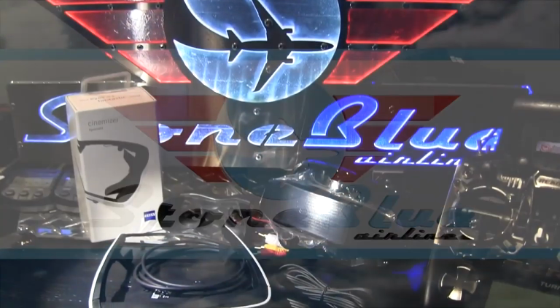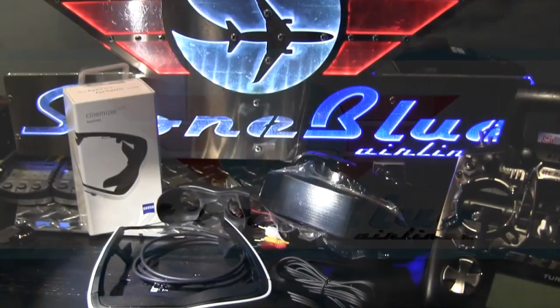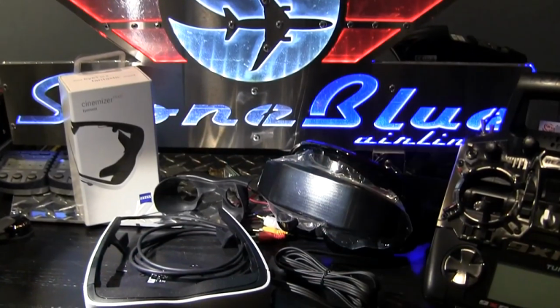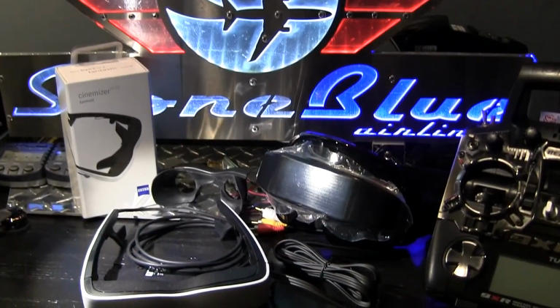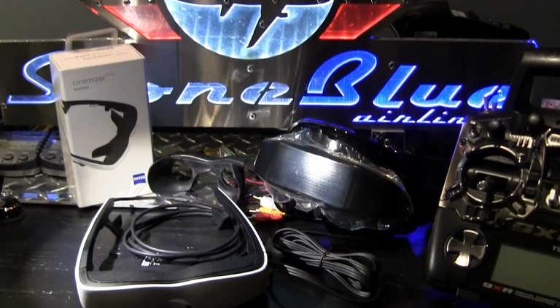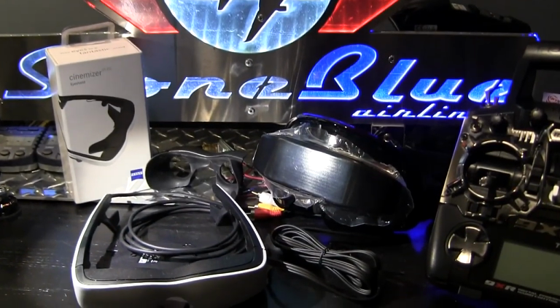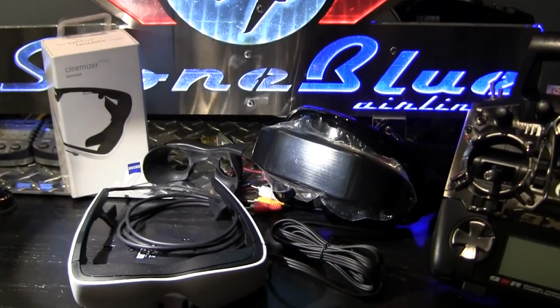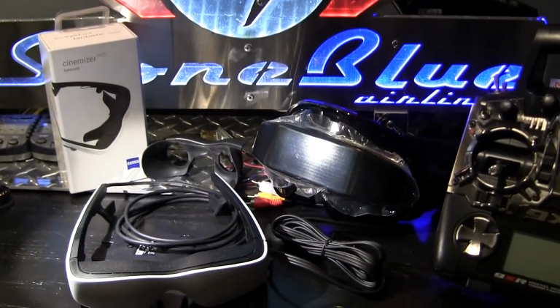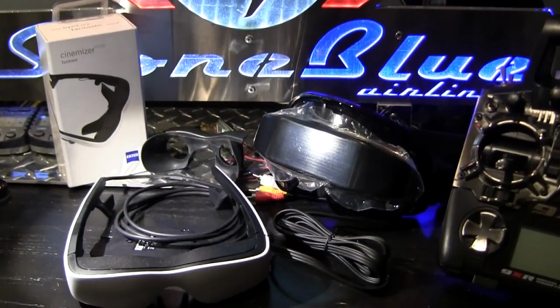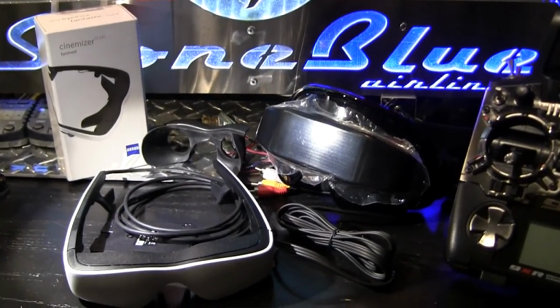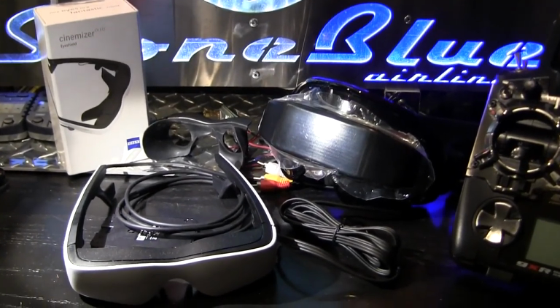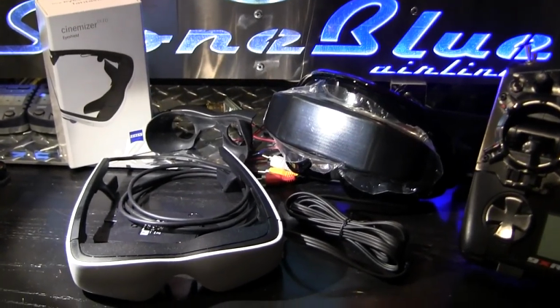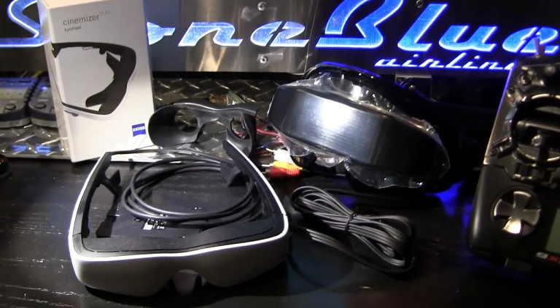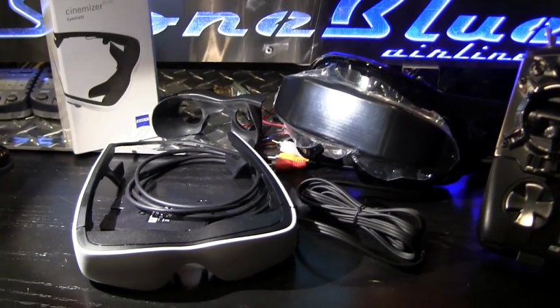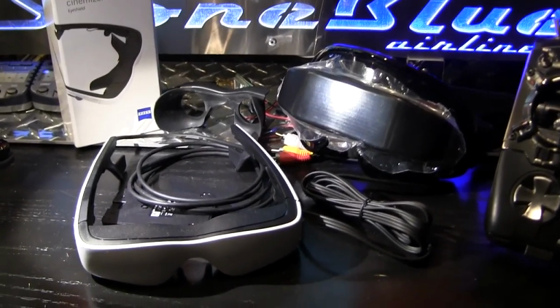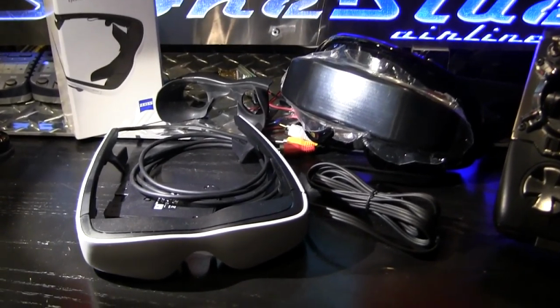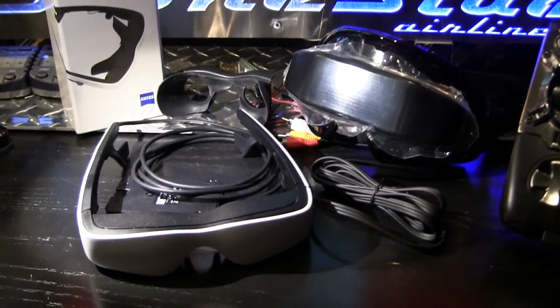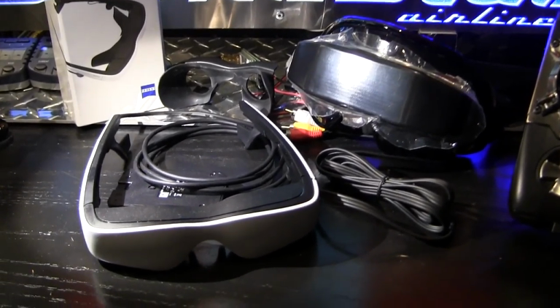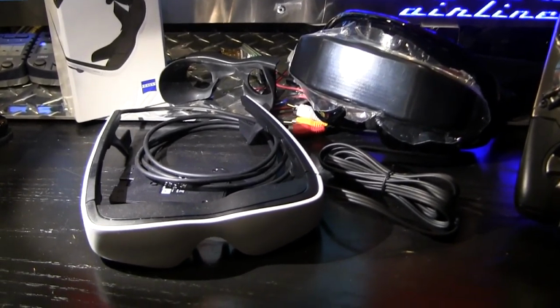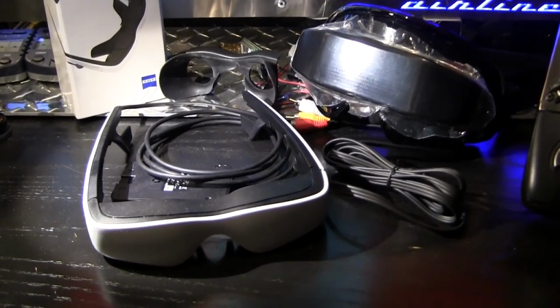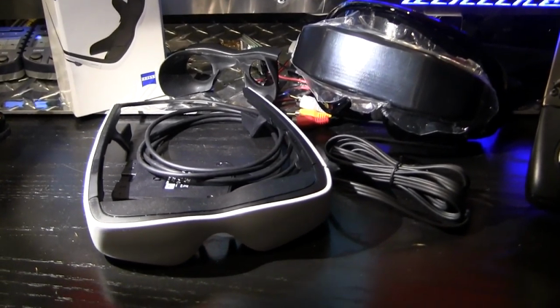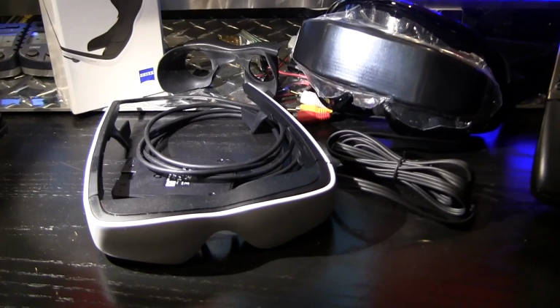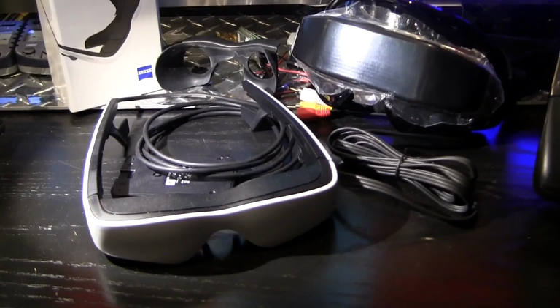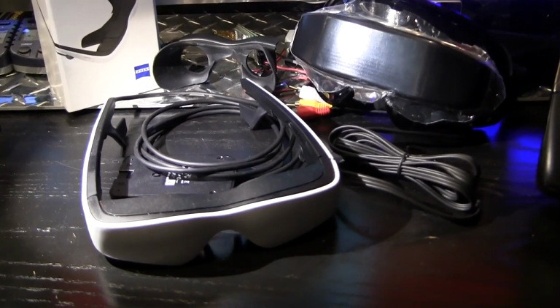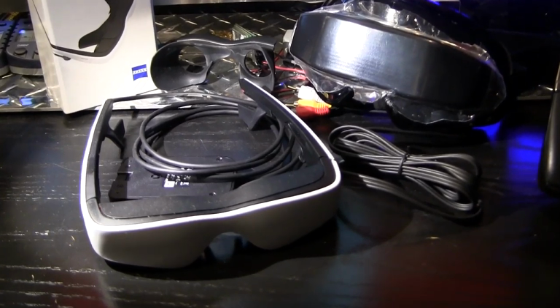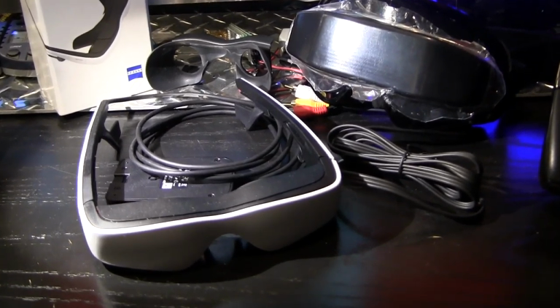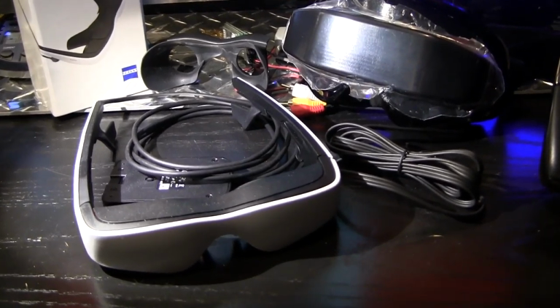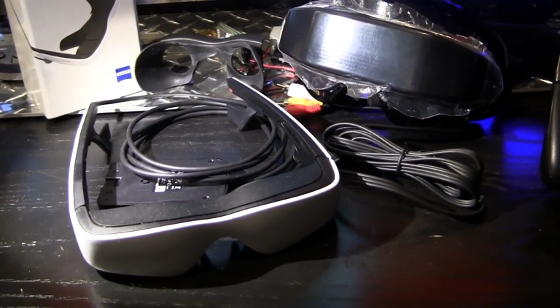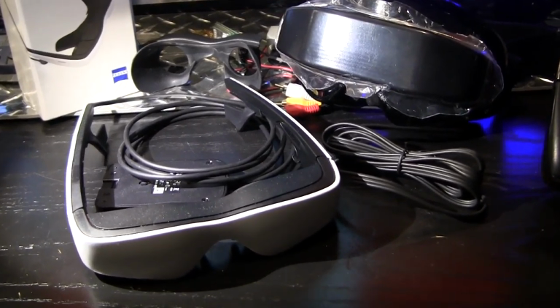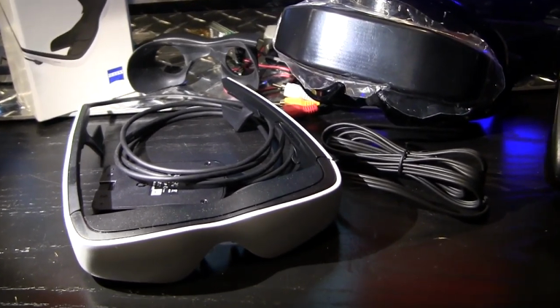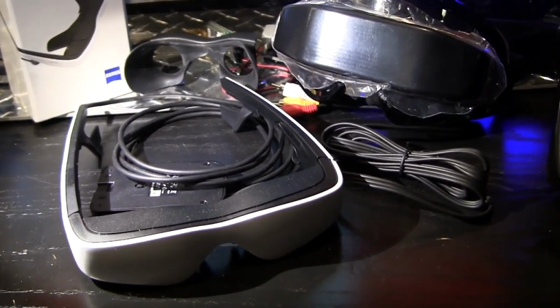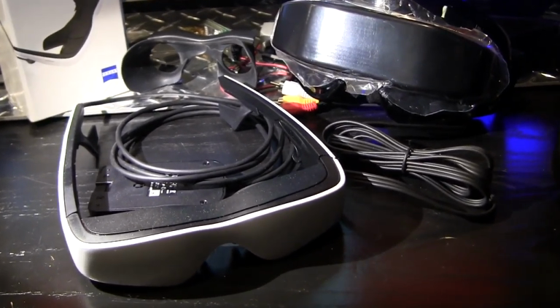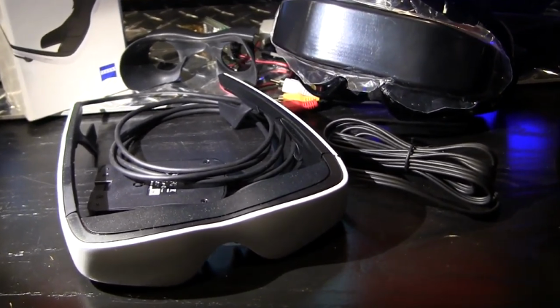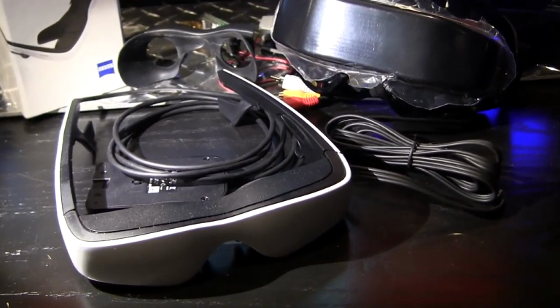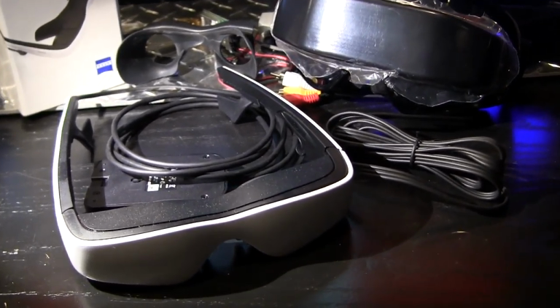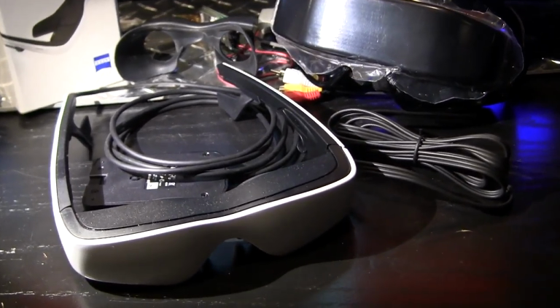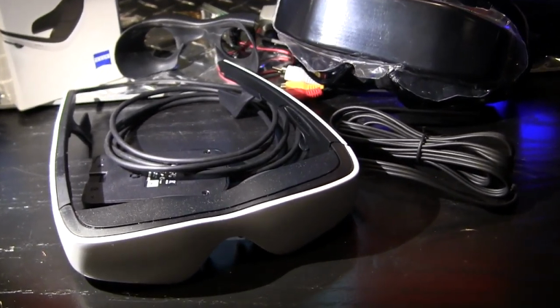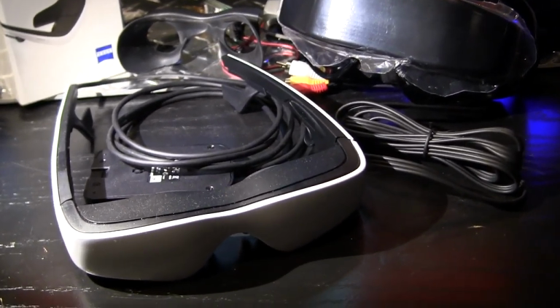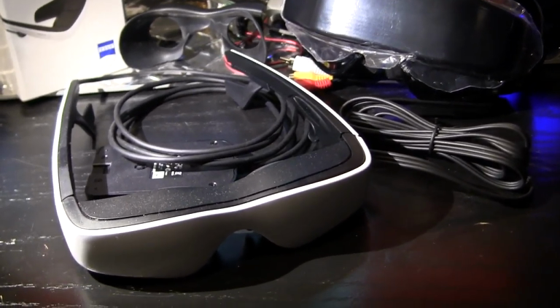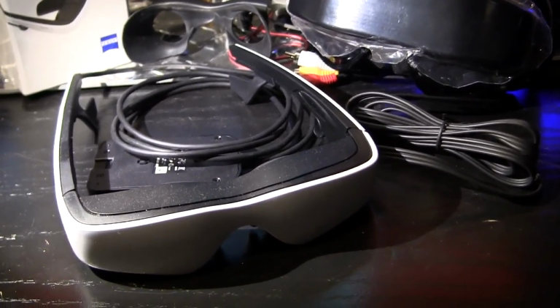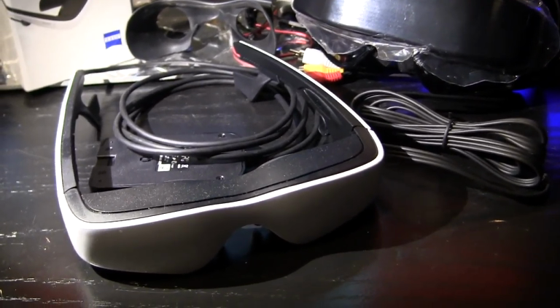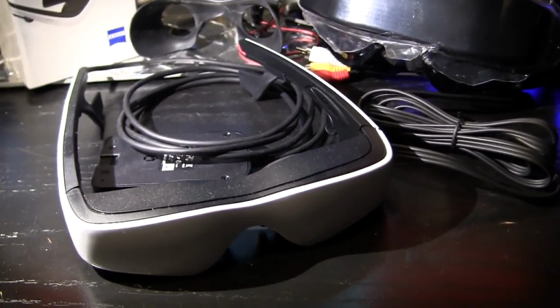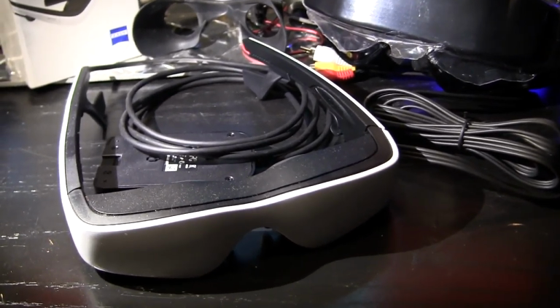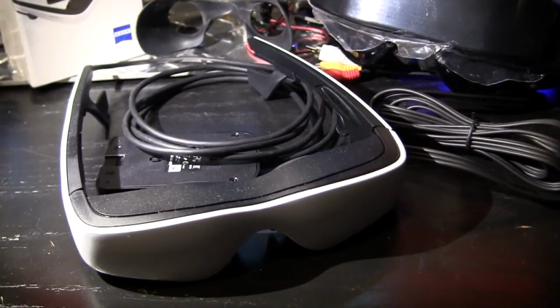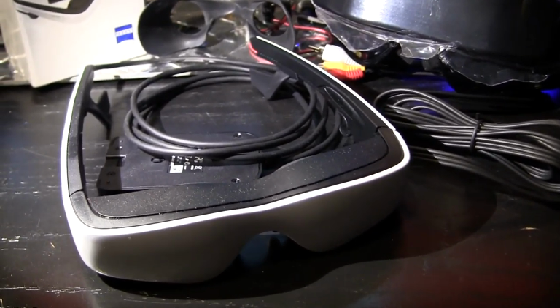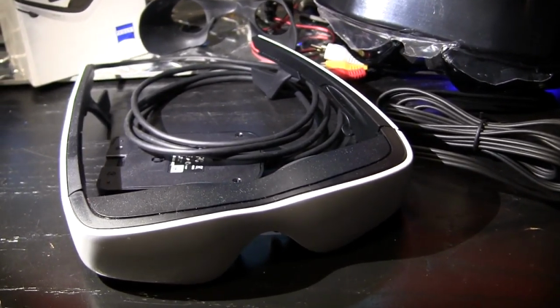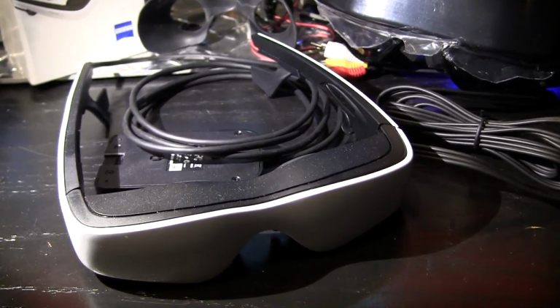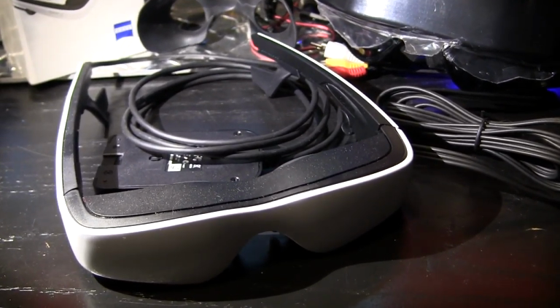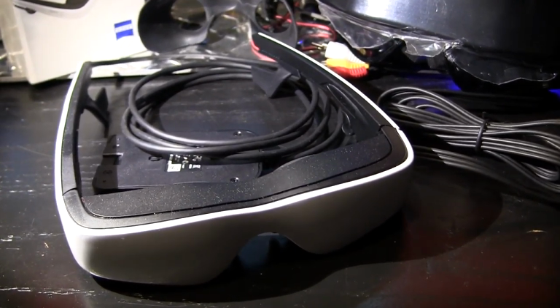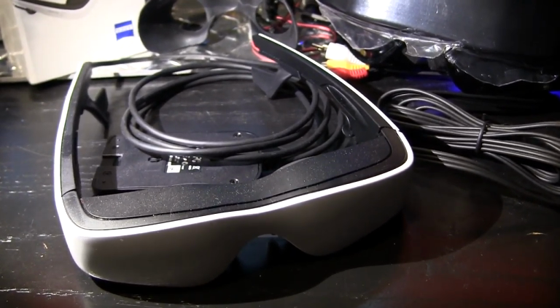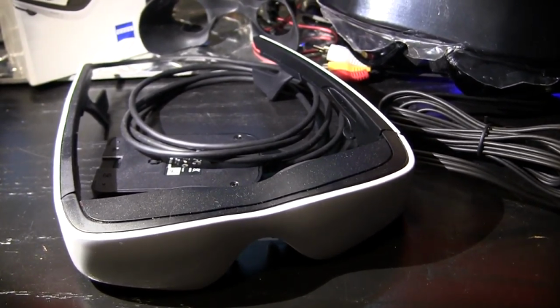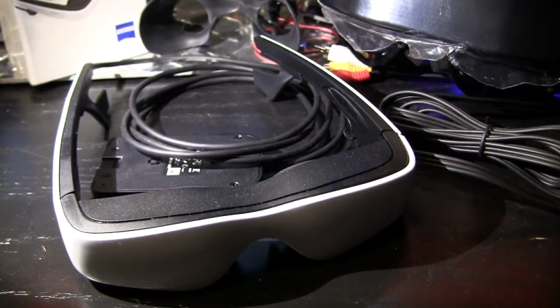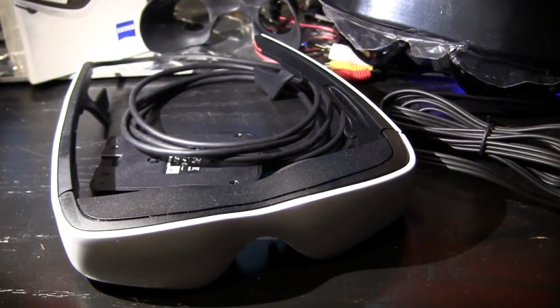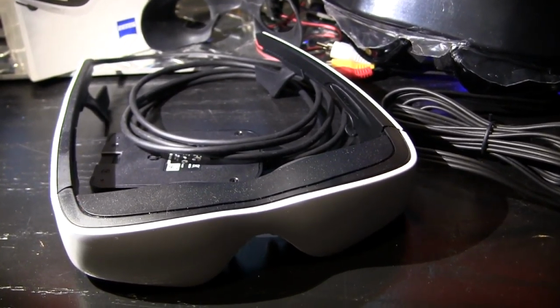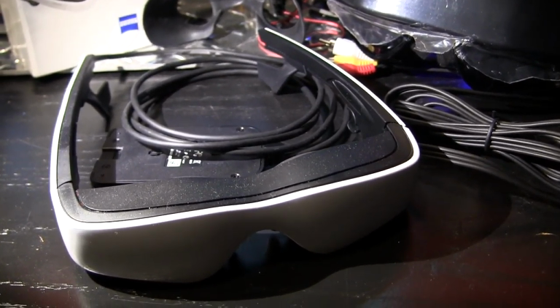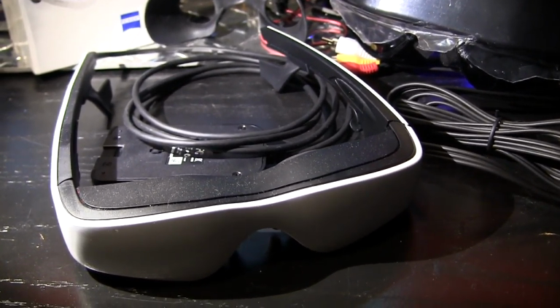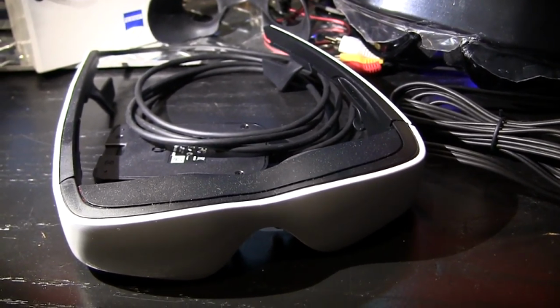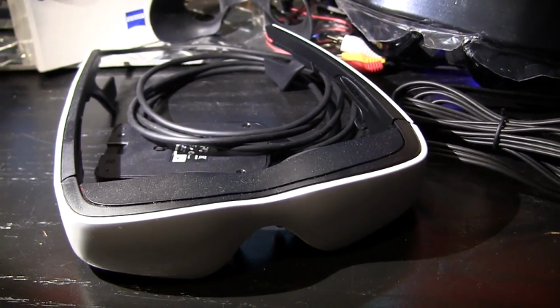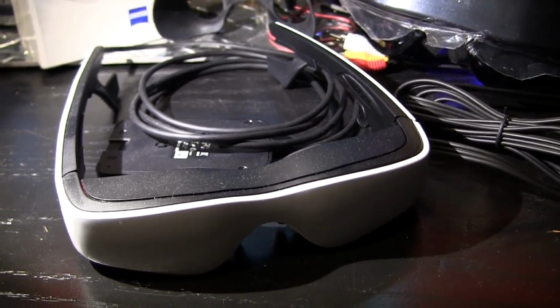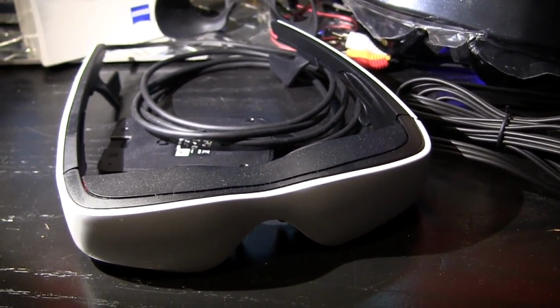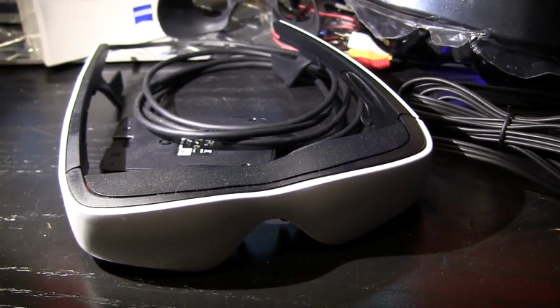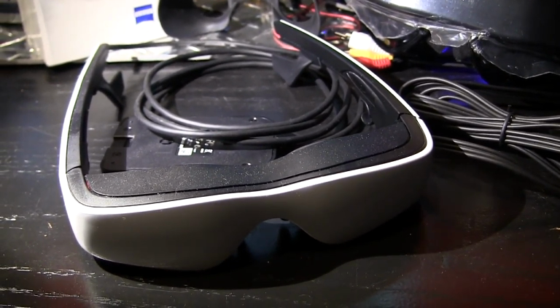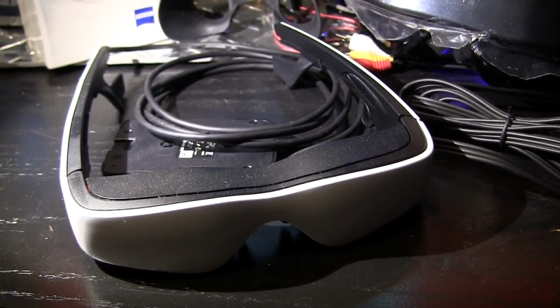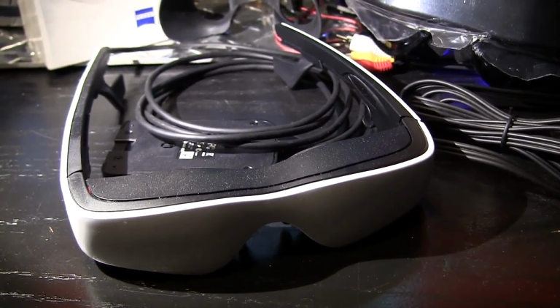Hi guys, this is Jeremiah with Stoneblue Airlines and today we're taking a look at the Cinemizer OLED version from Zeiss Optics.